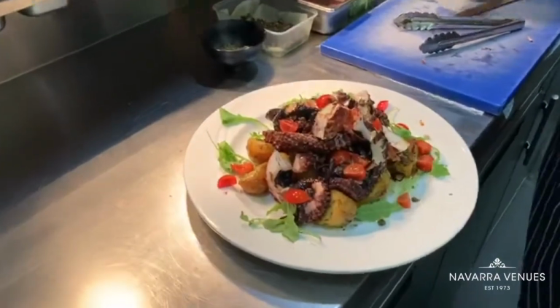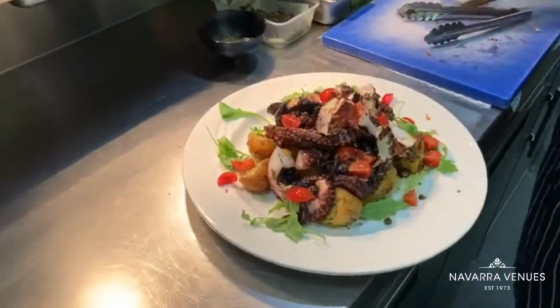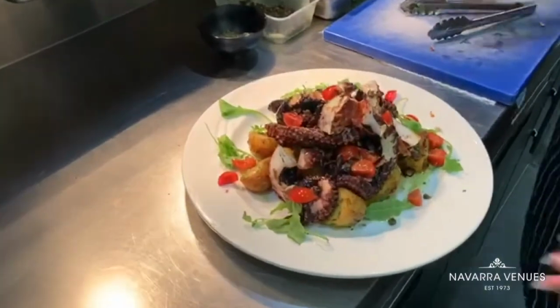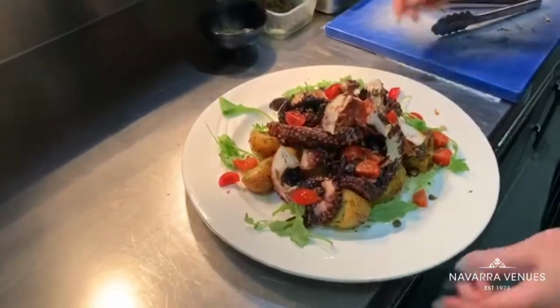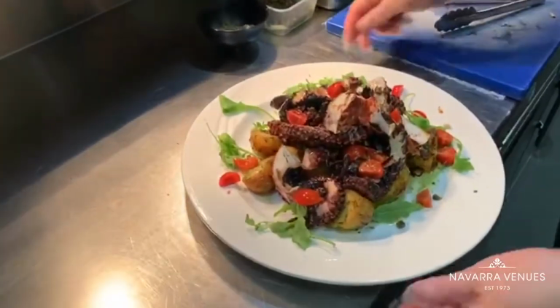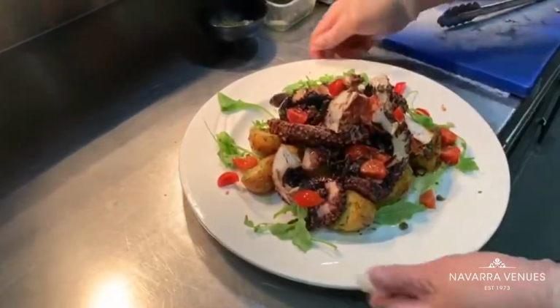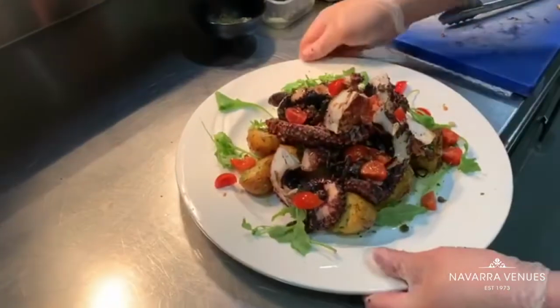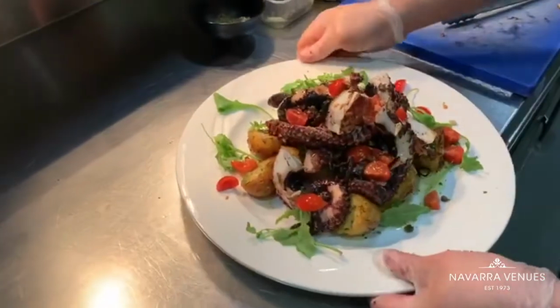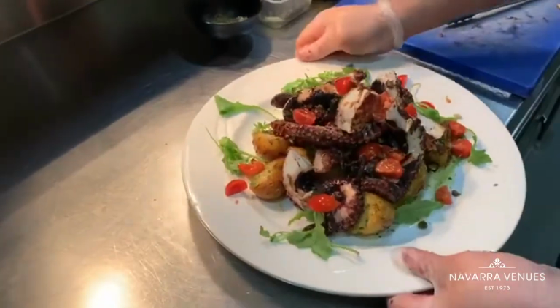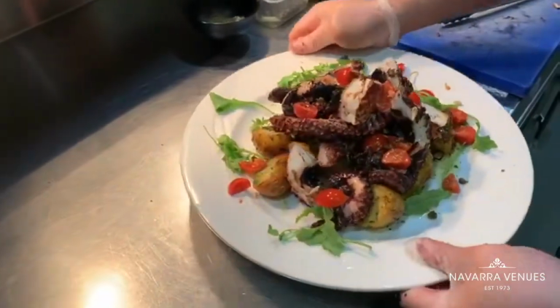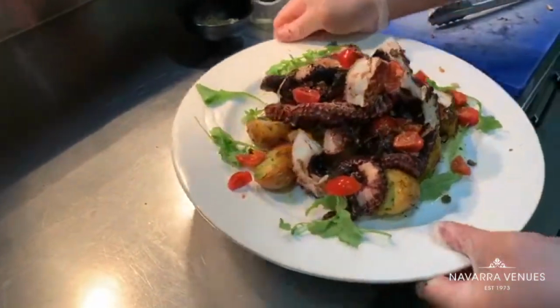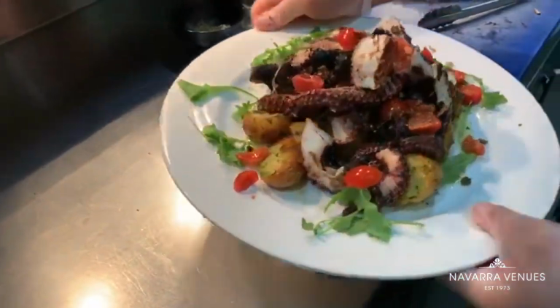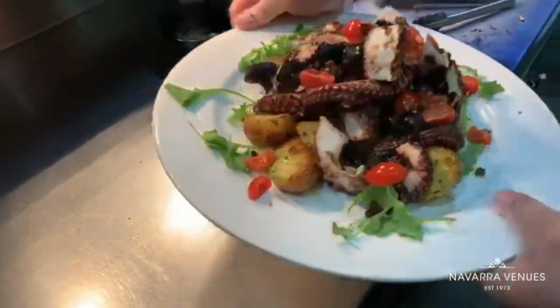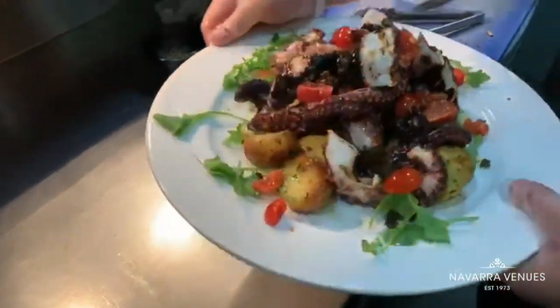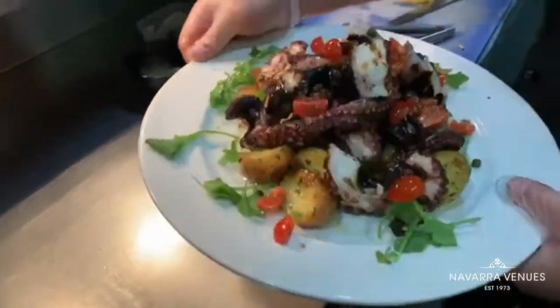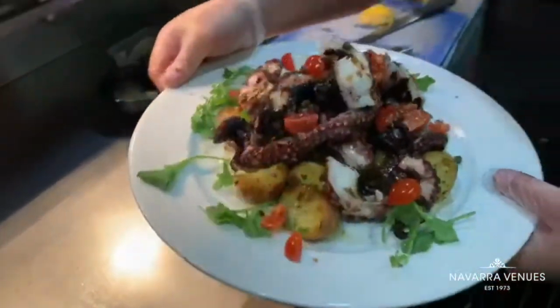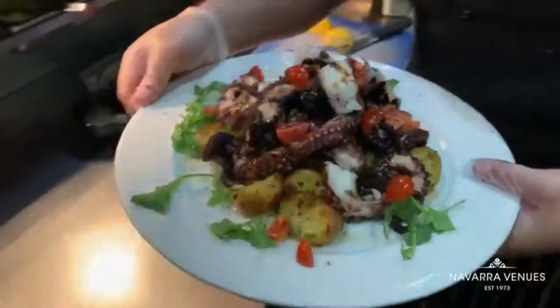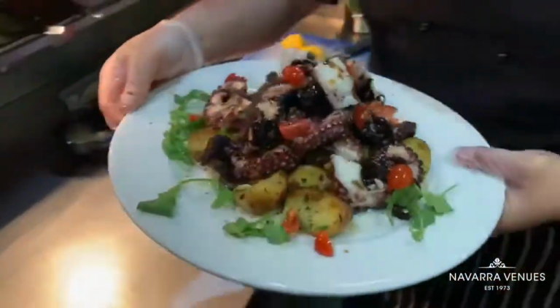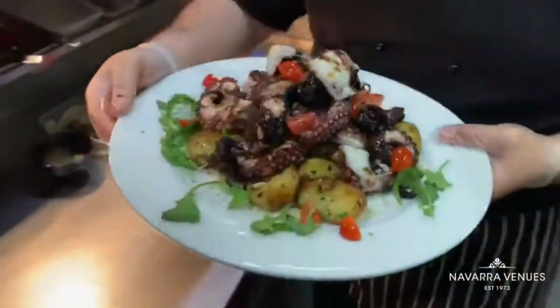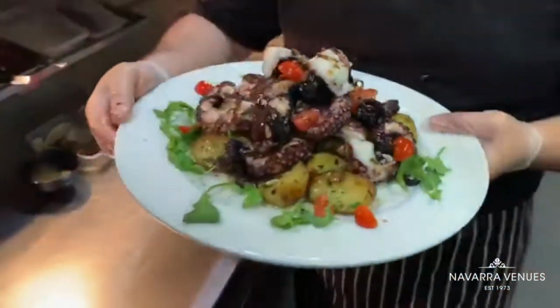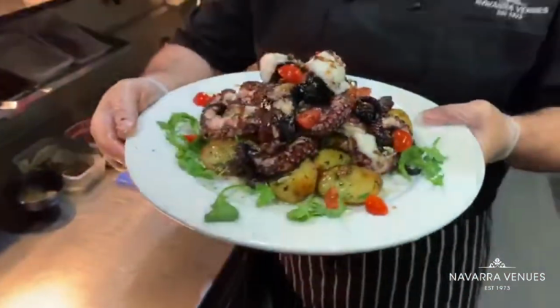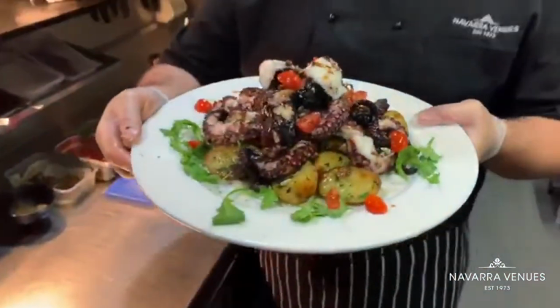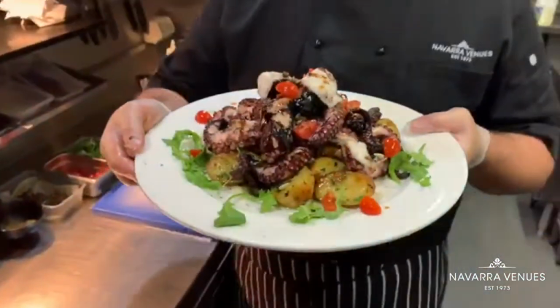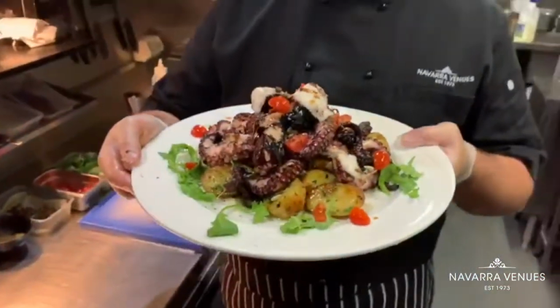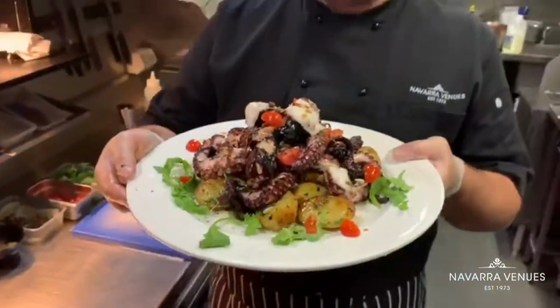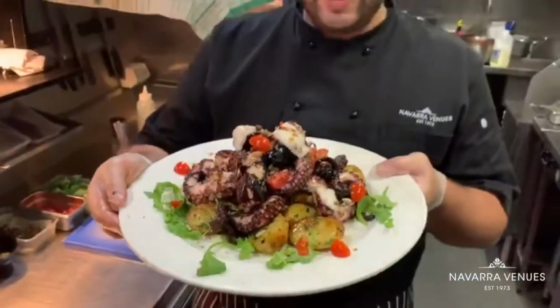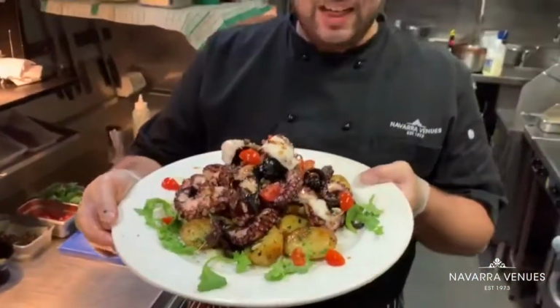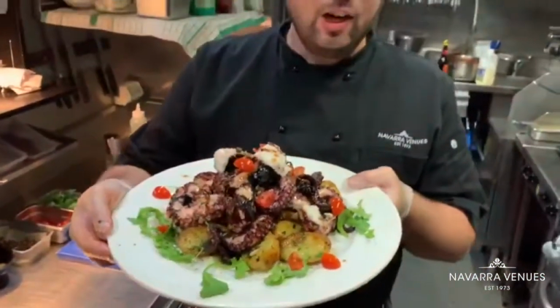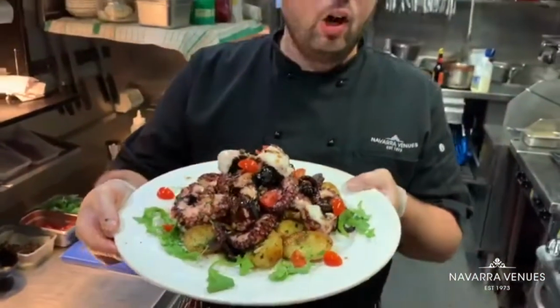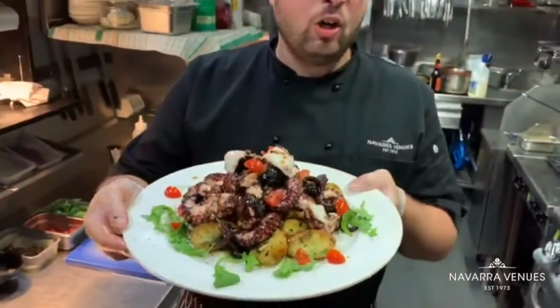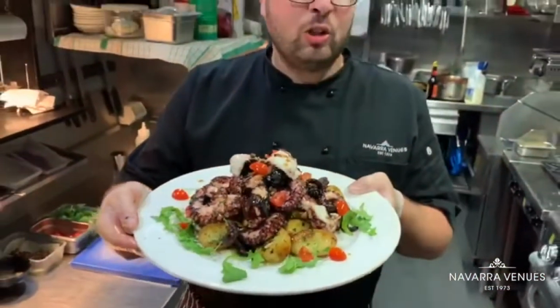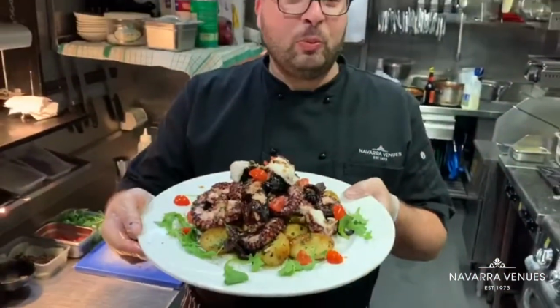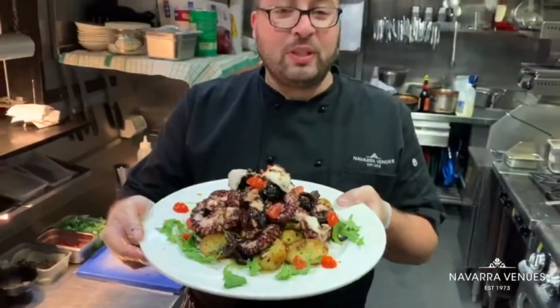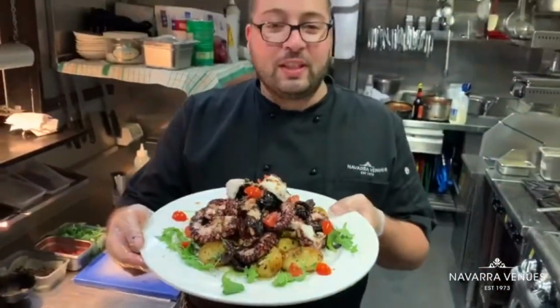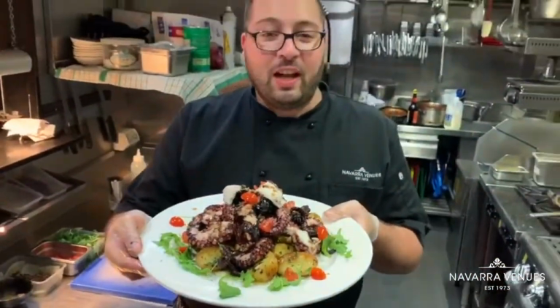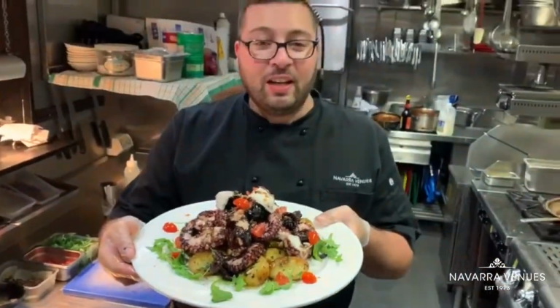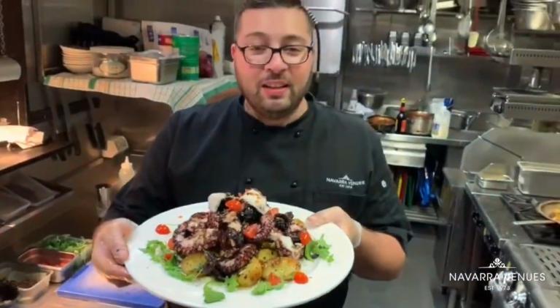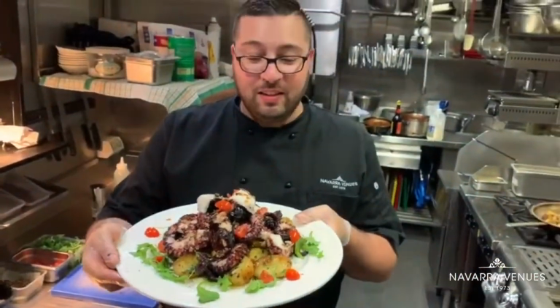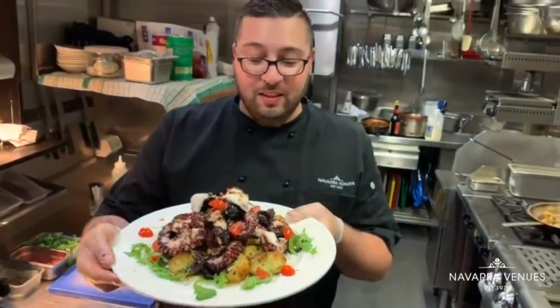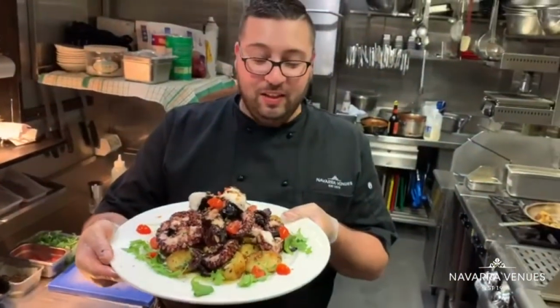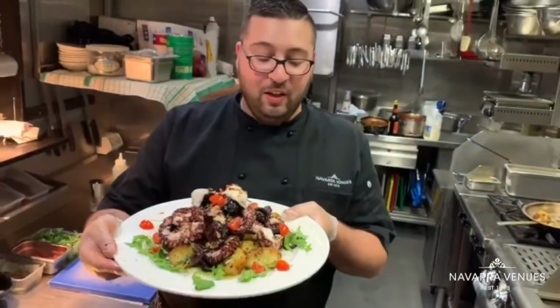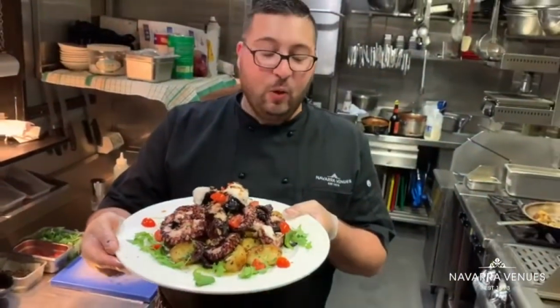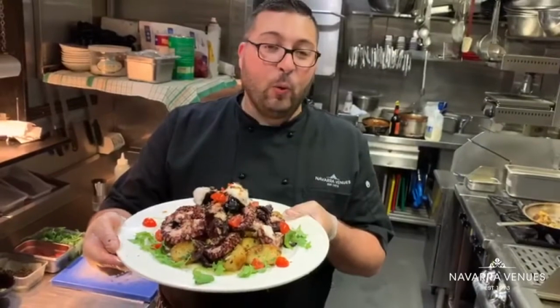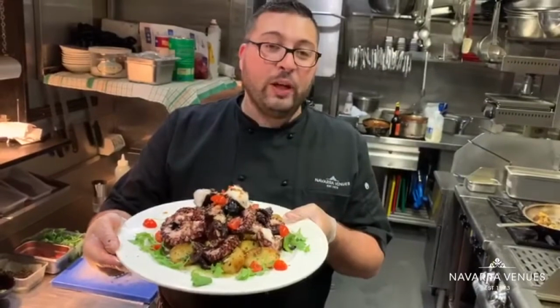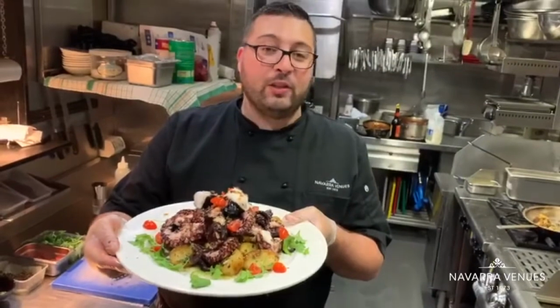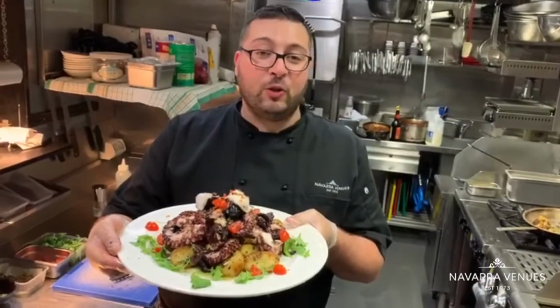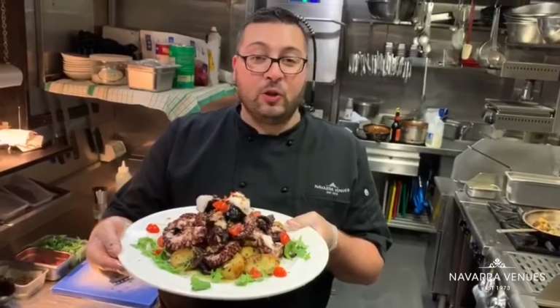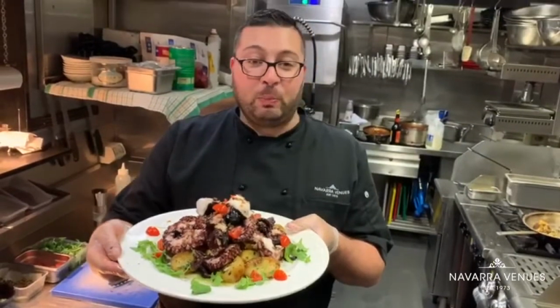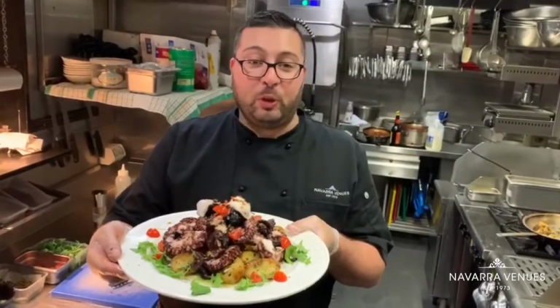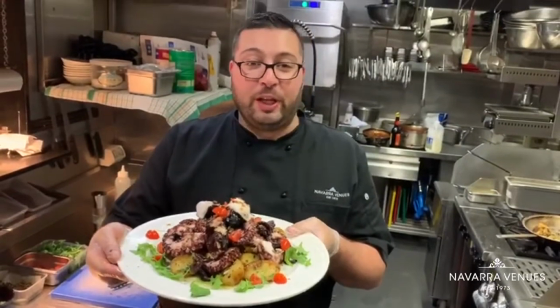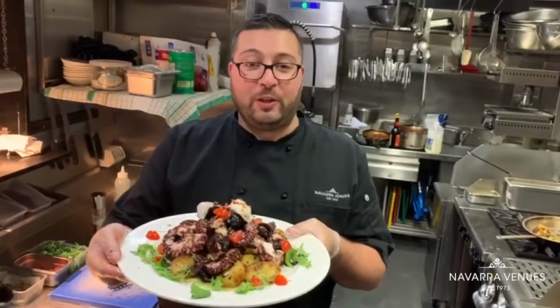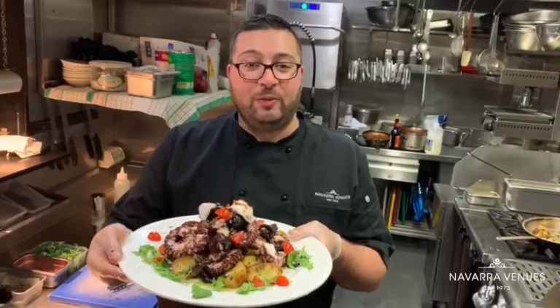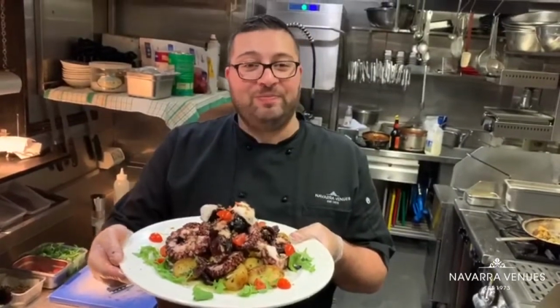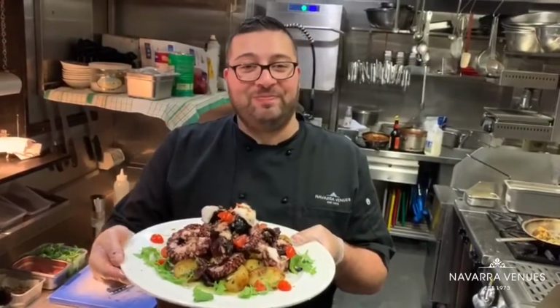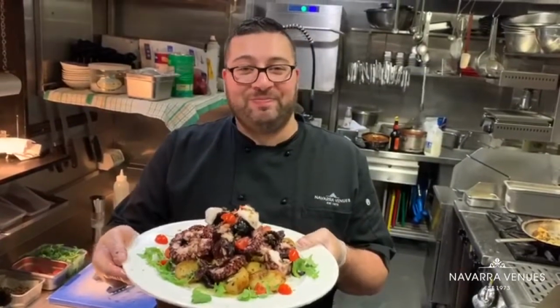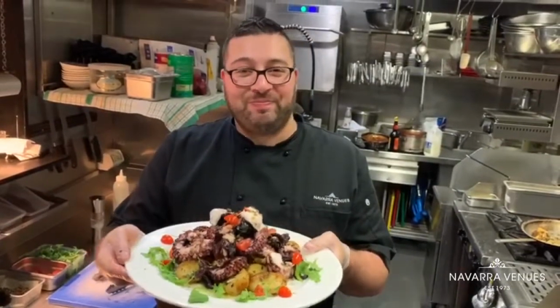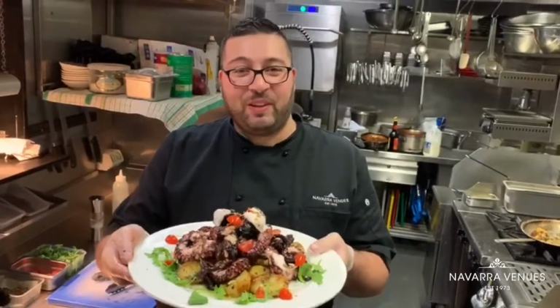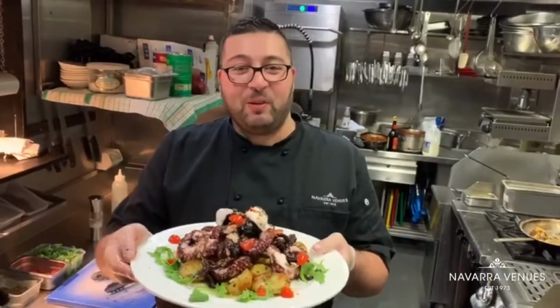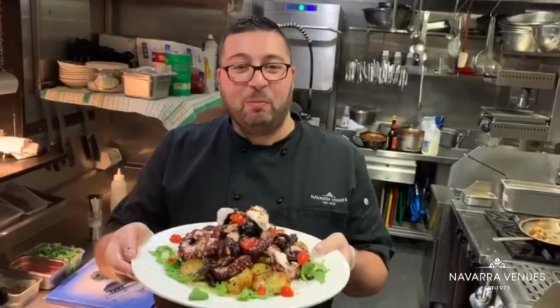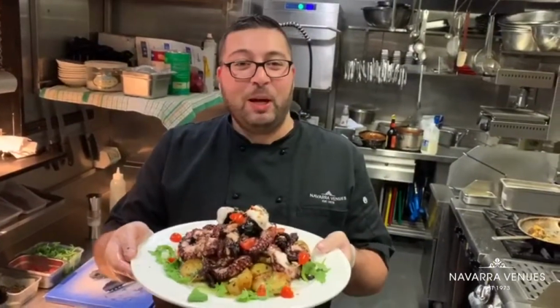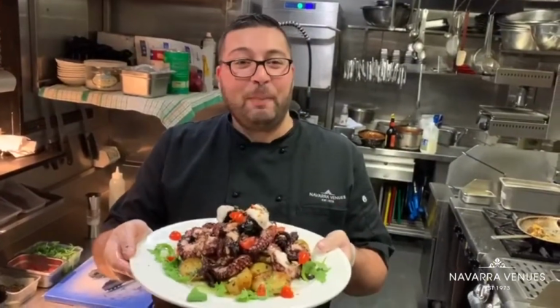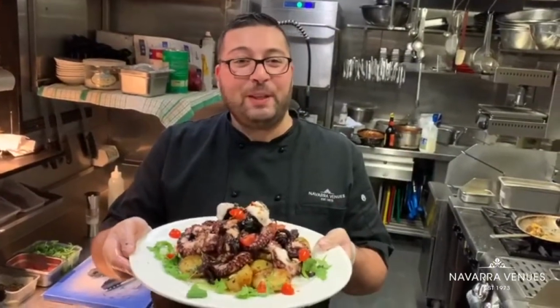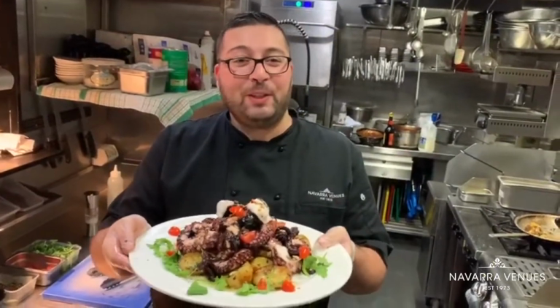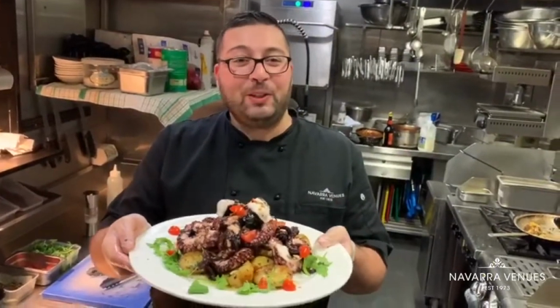Done. Grilled octopus salad with roast potato. Bon appetito!